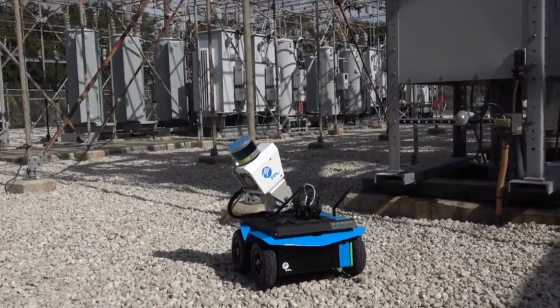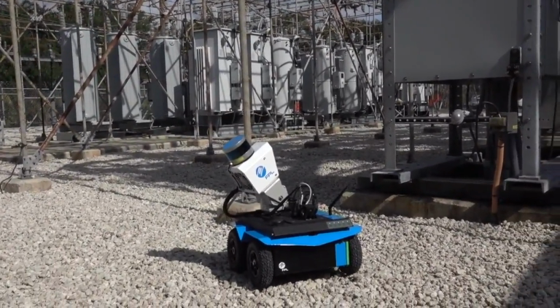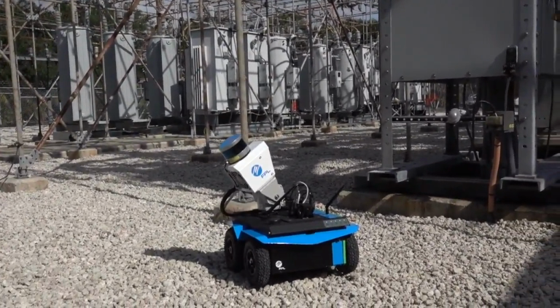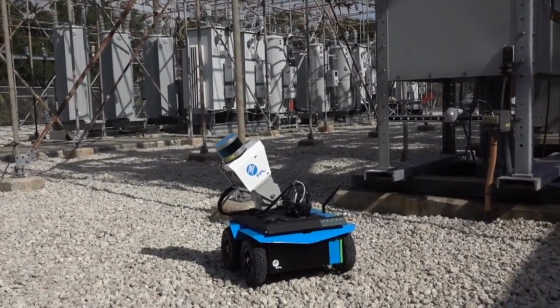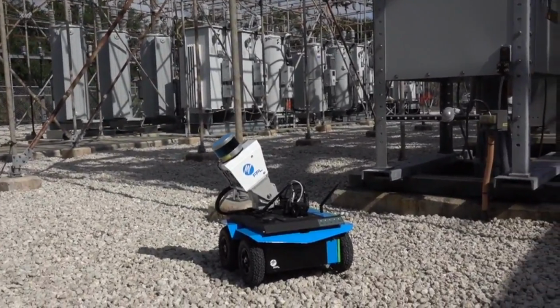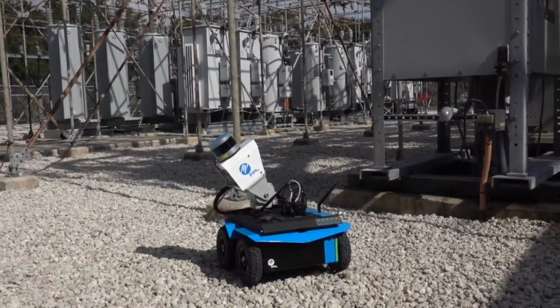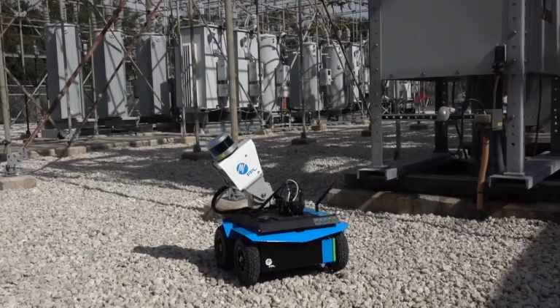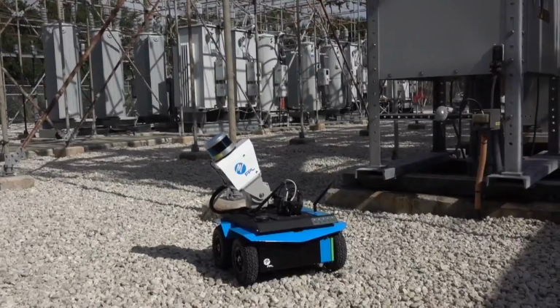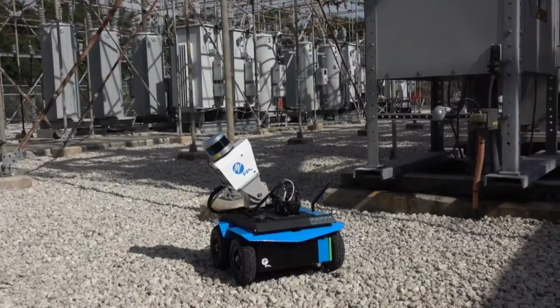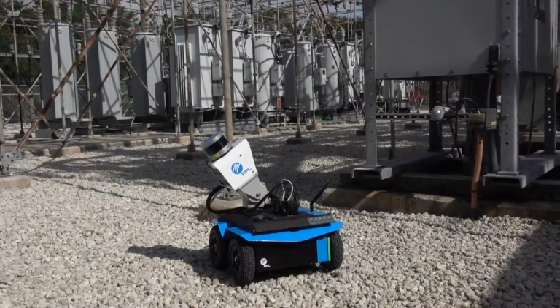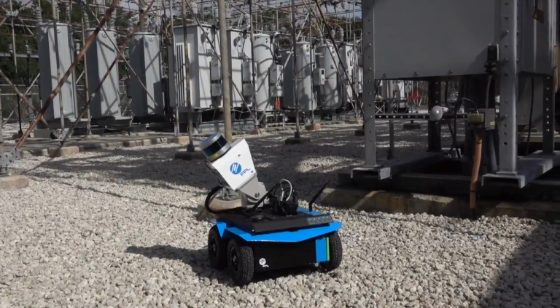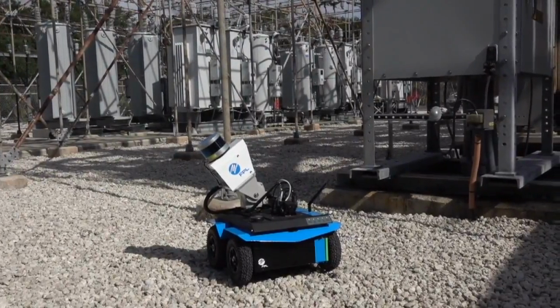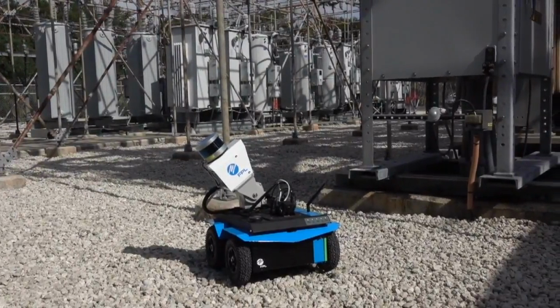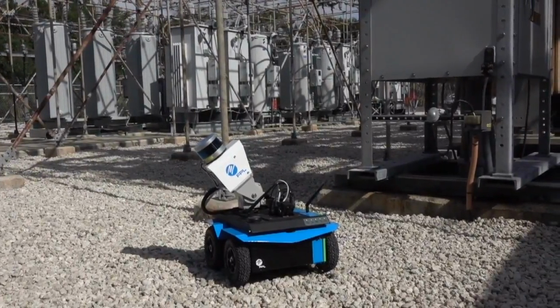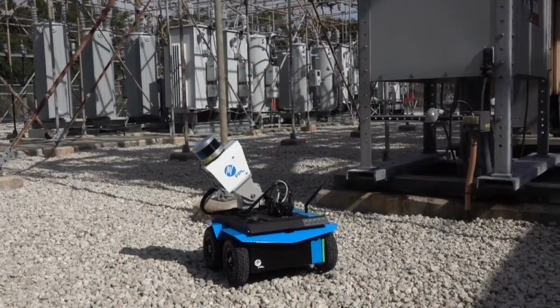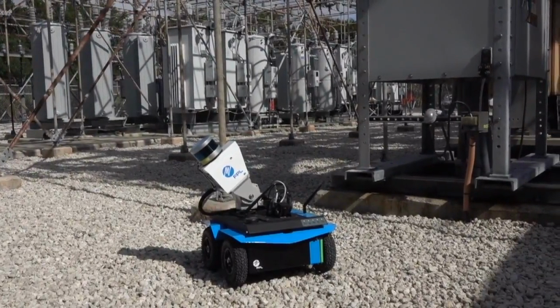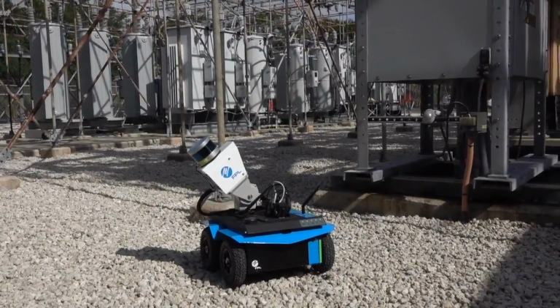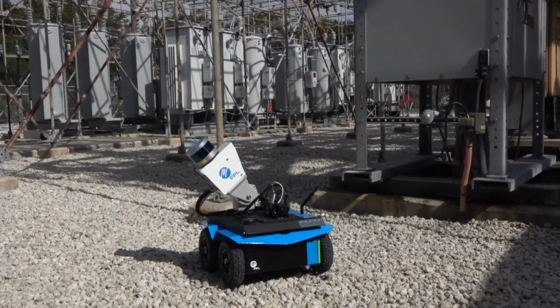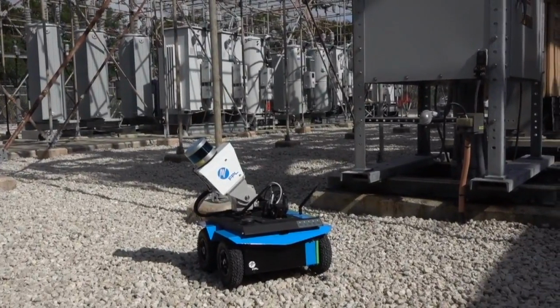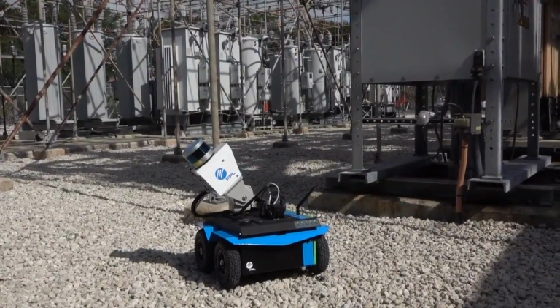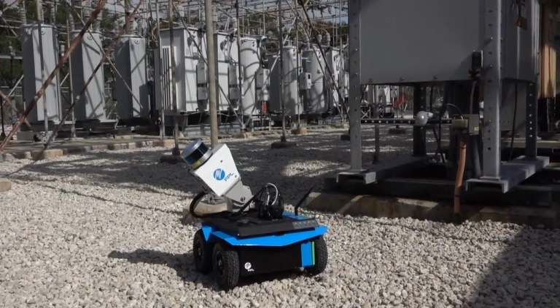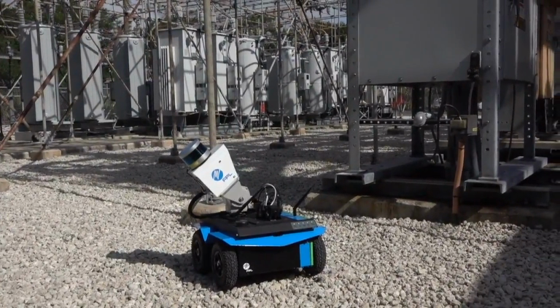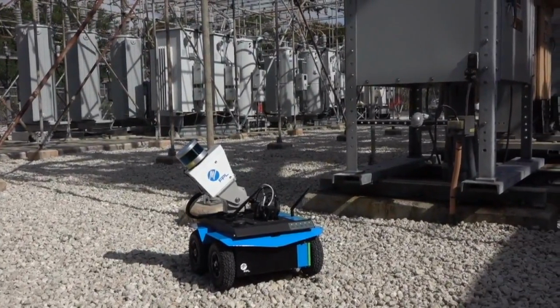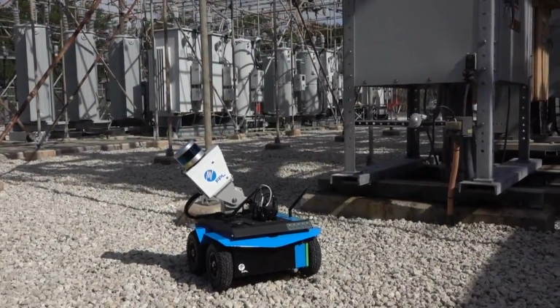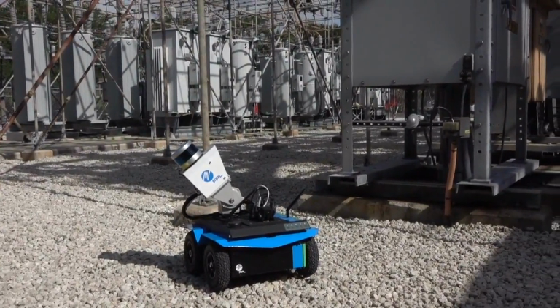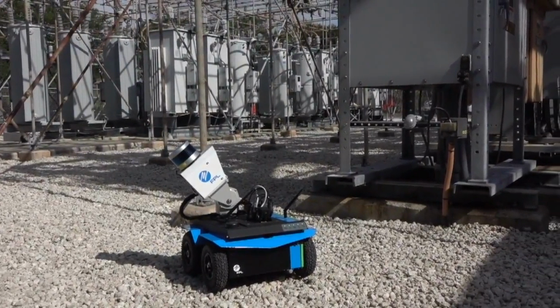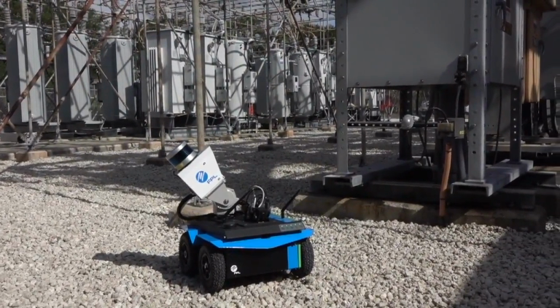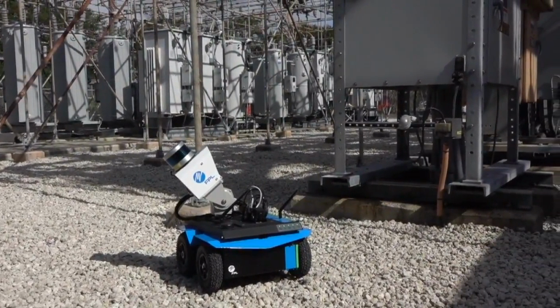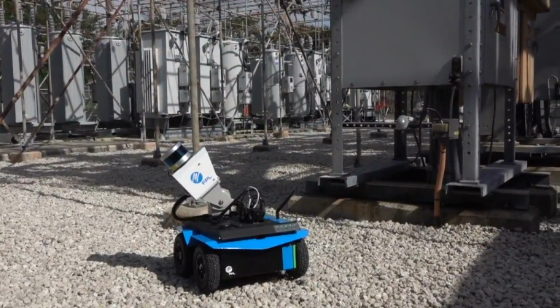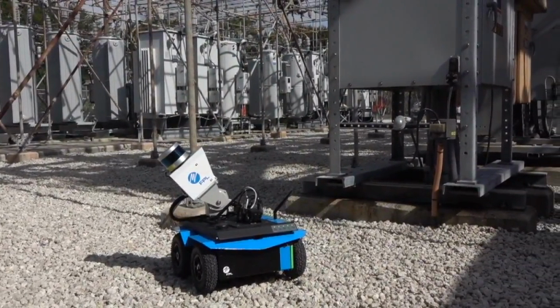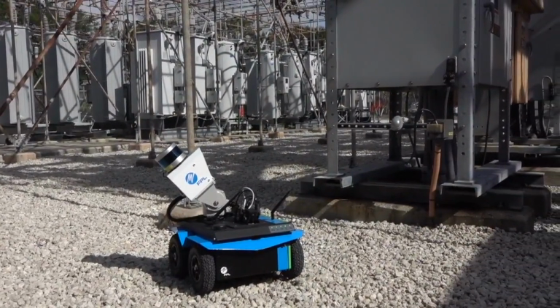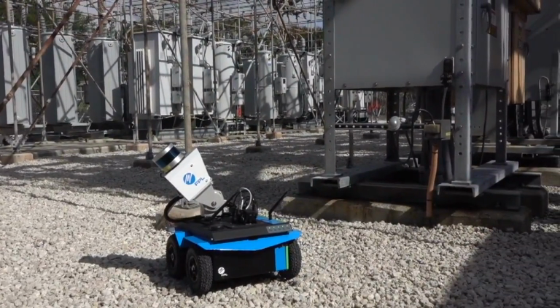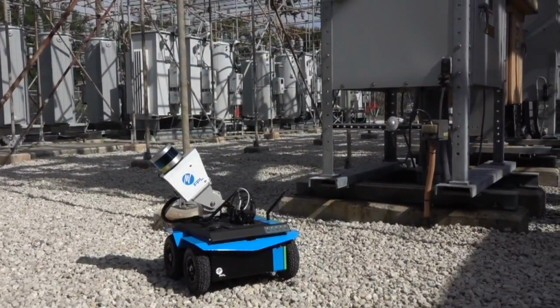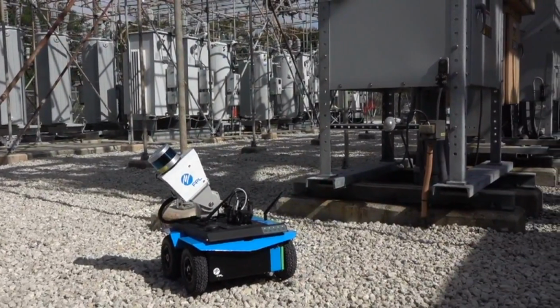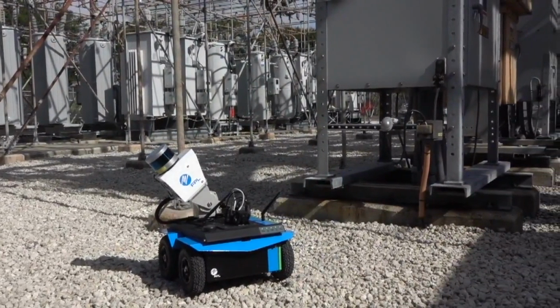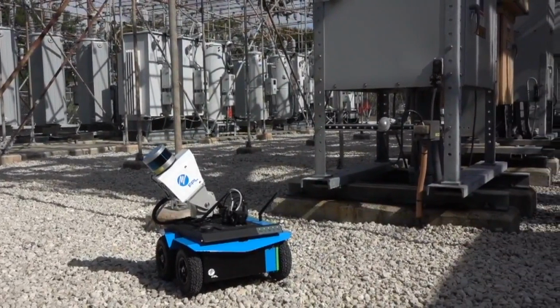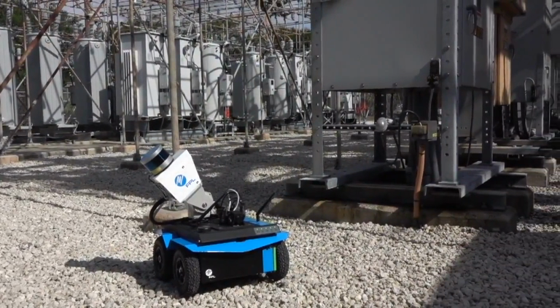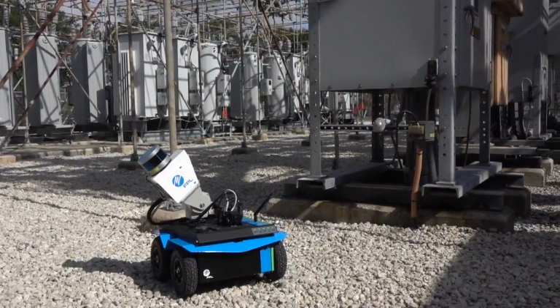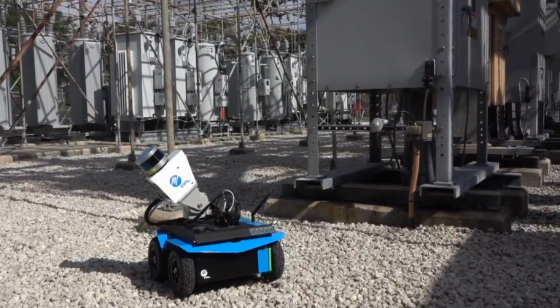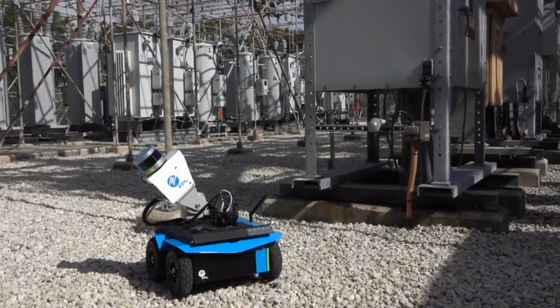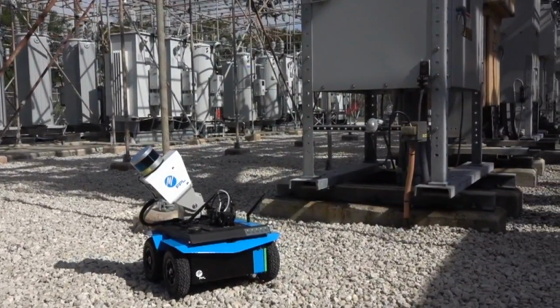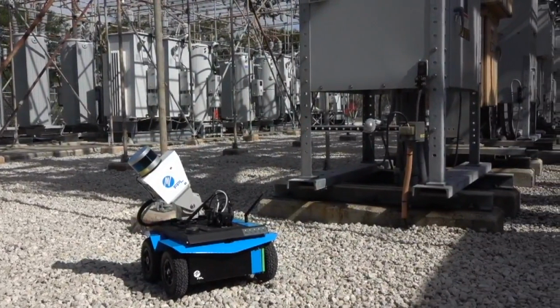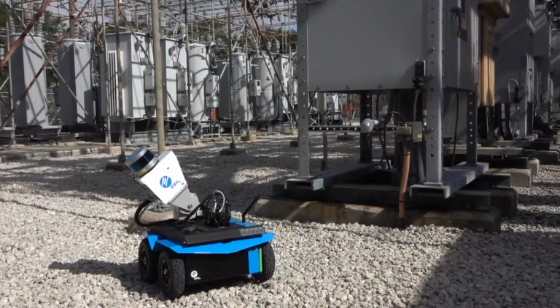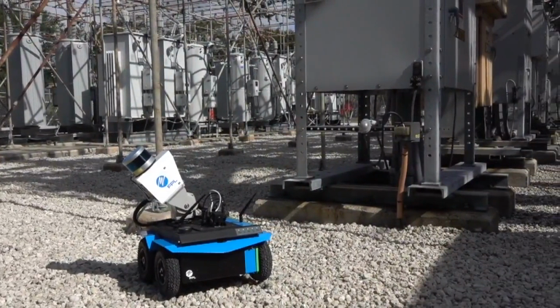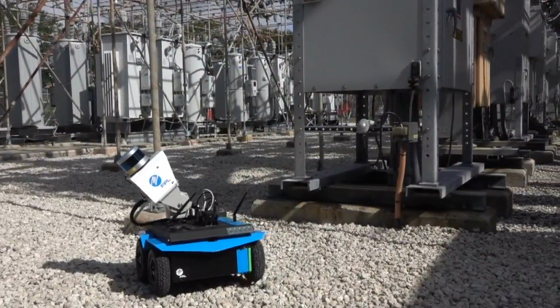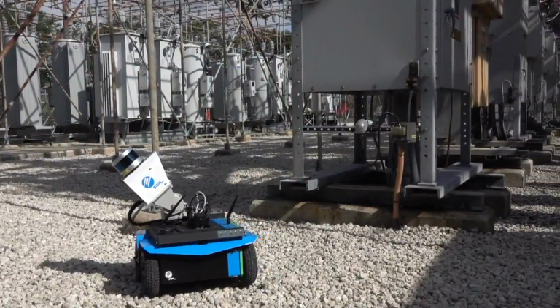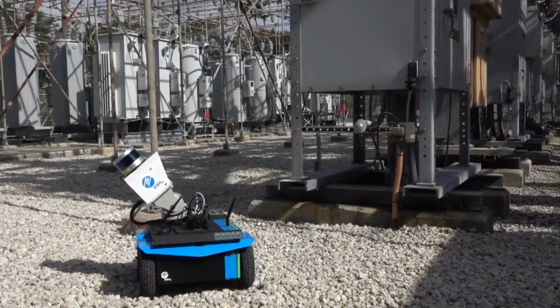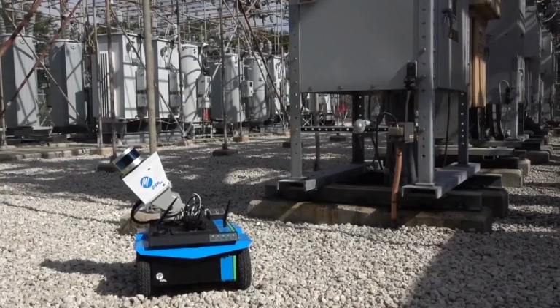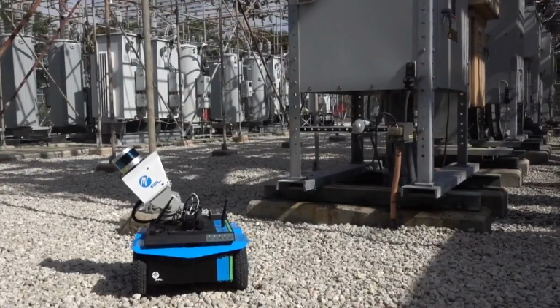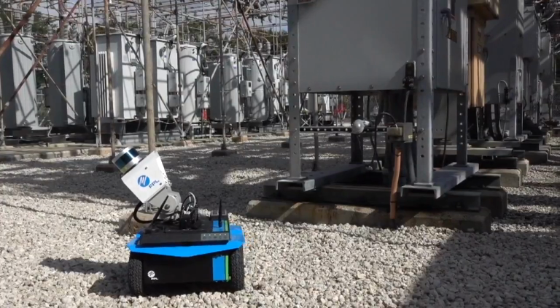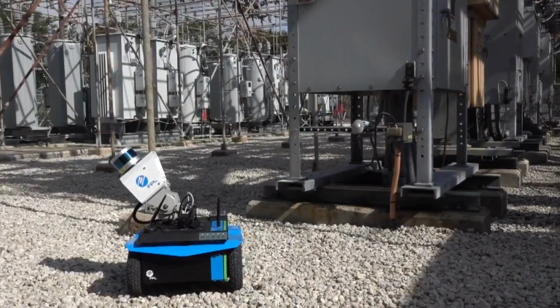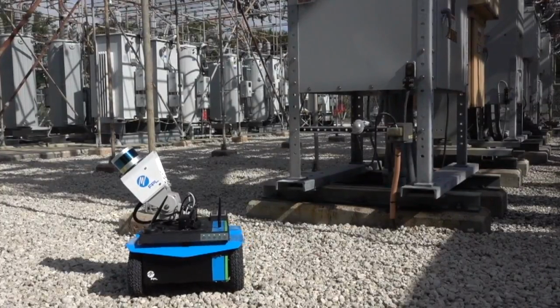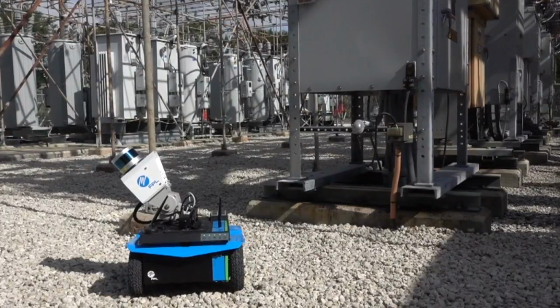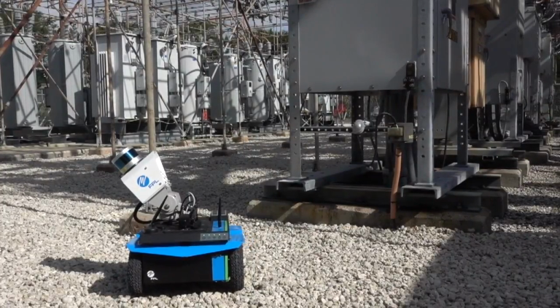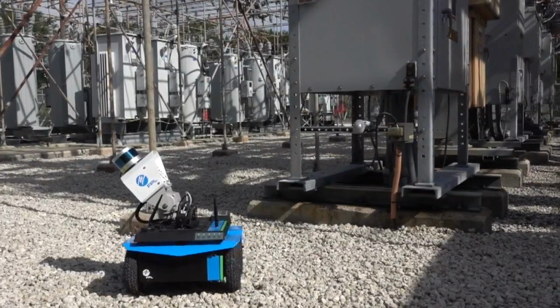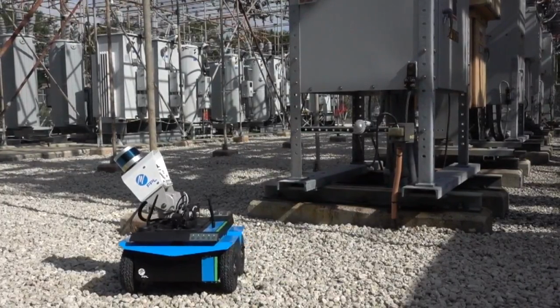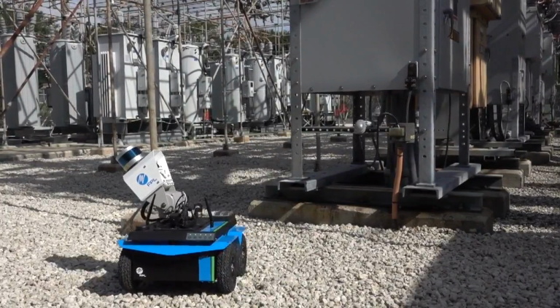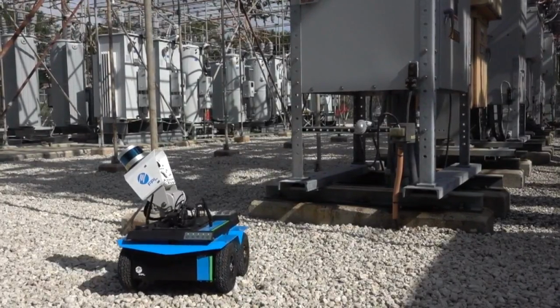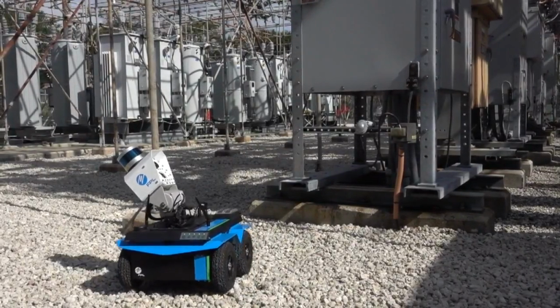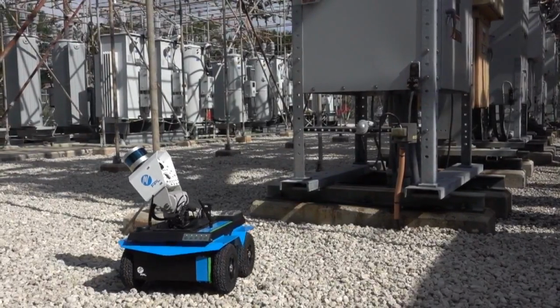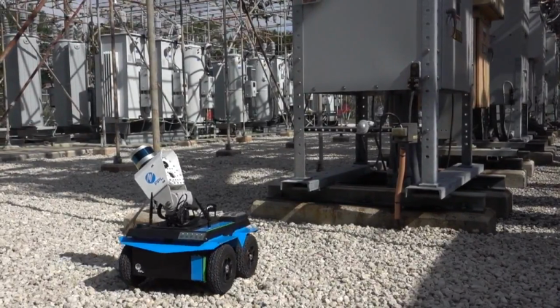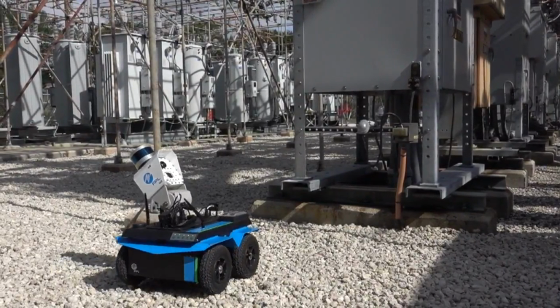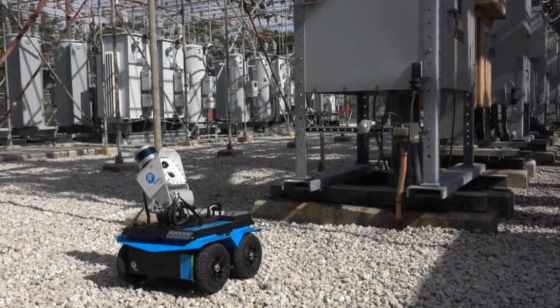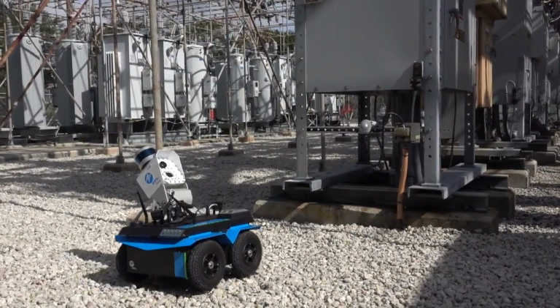It's scheduled to inspect twice a day, but we can remotely, from the diagnostic centers, push it out to inspect any time we want.